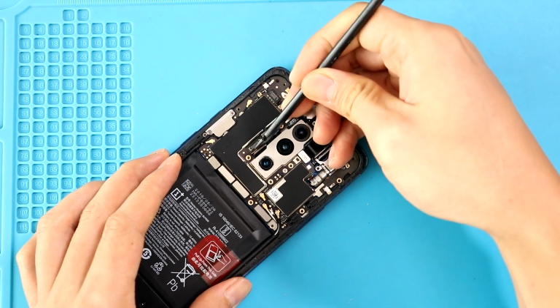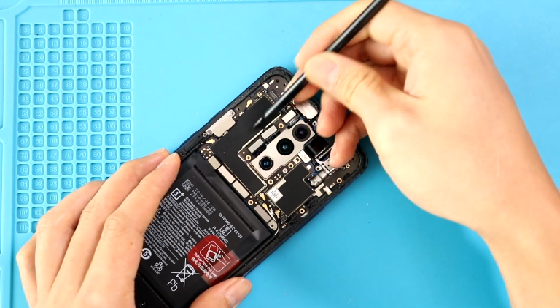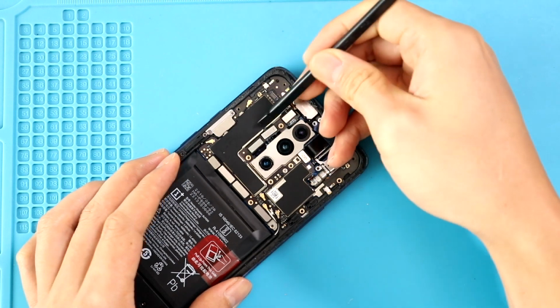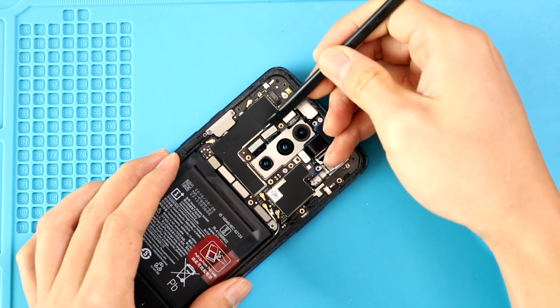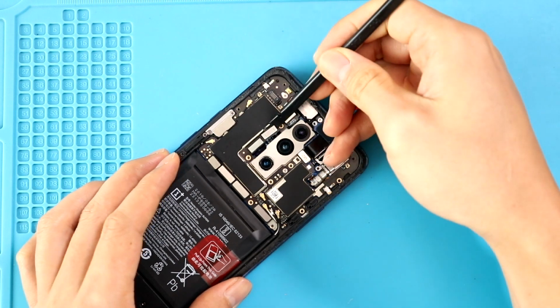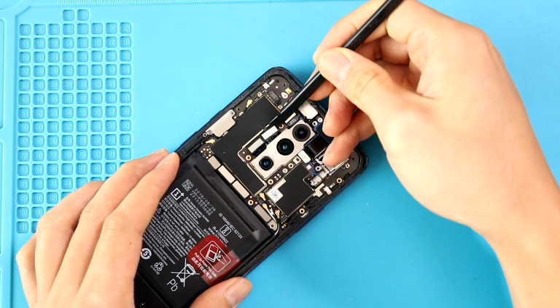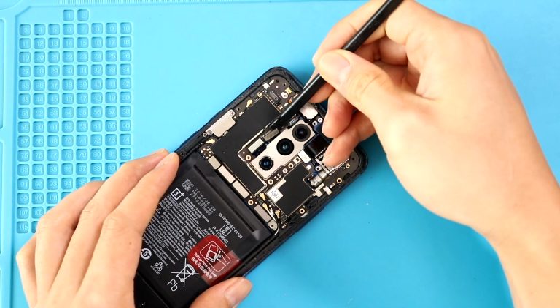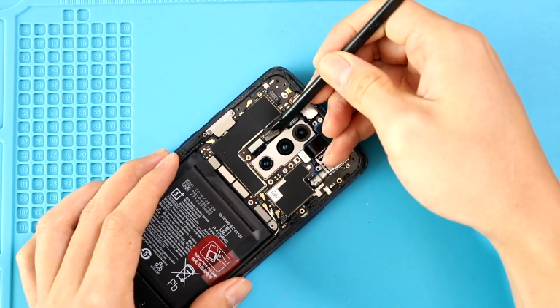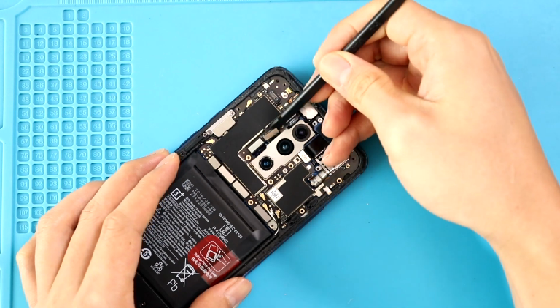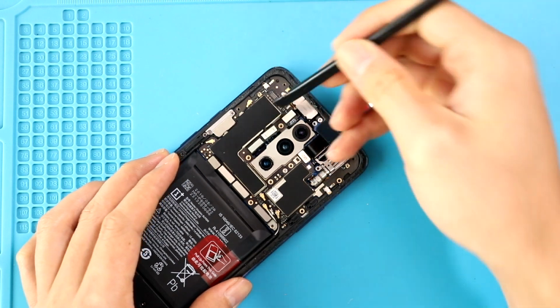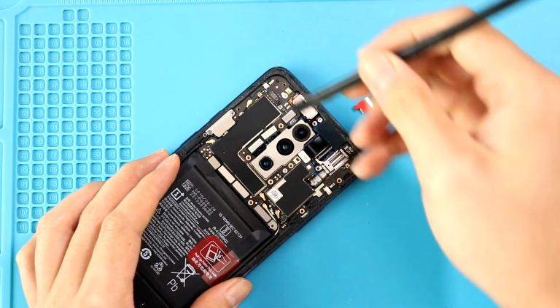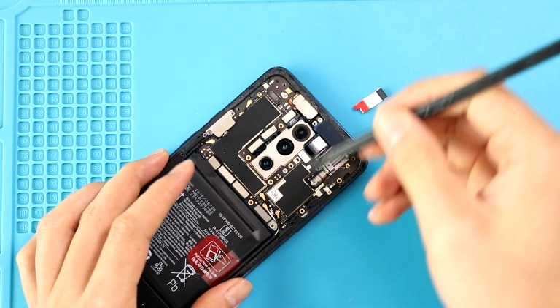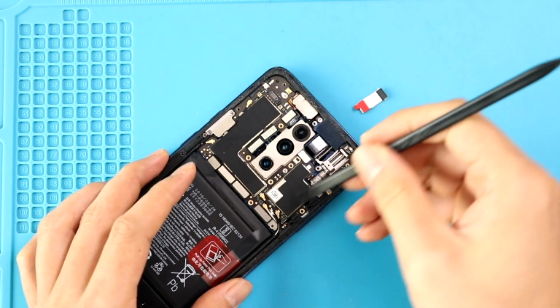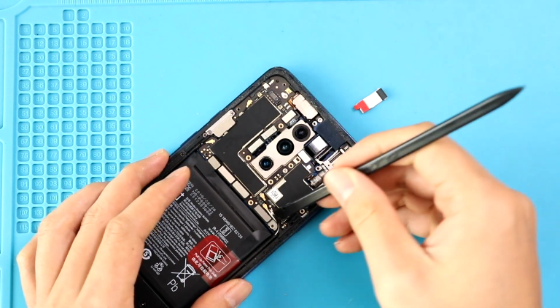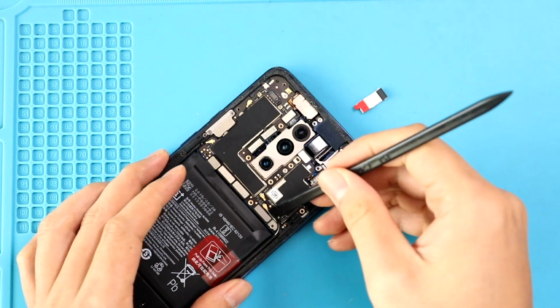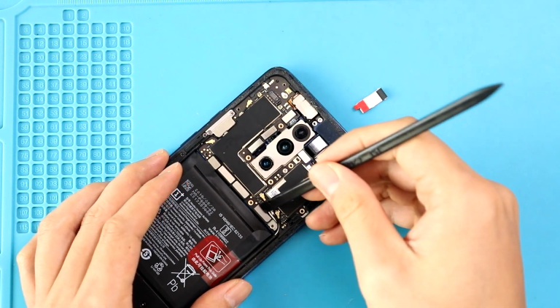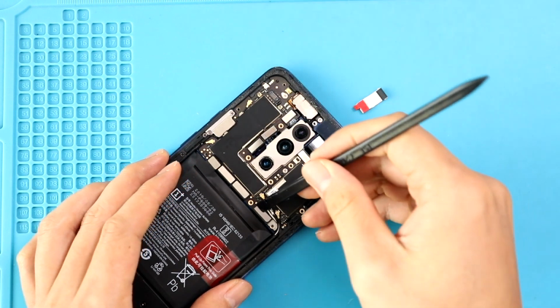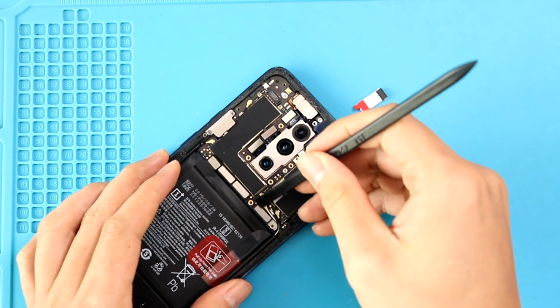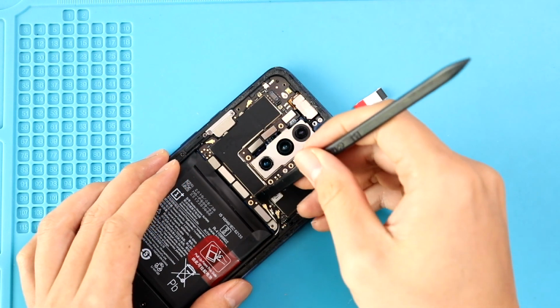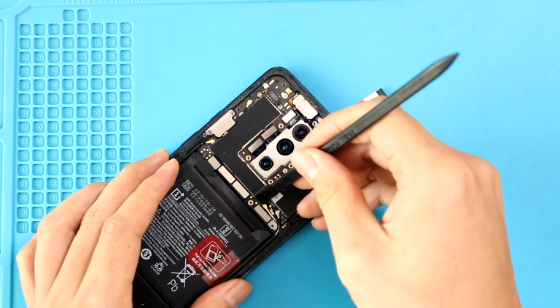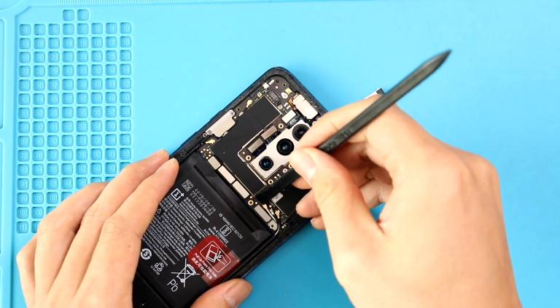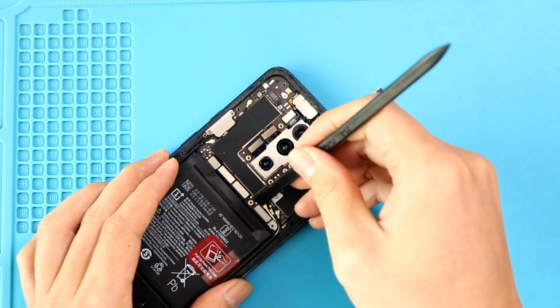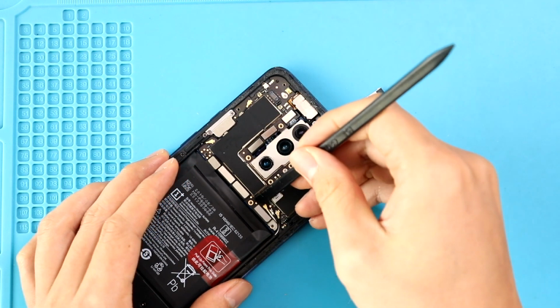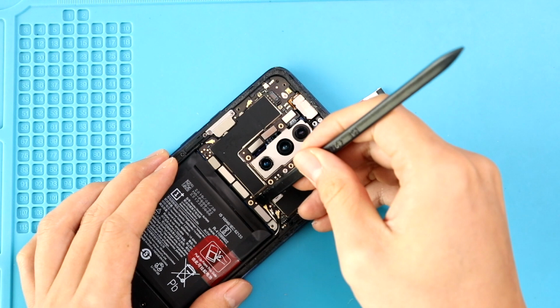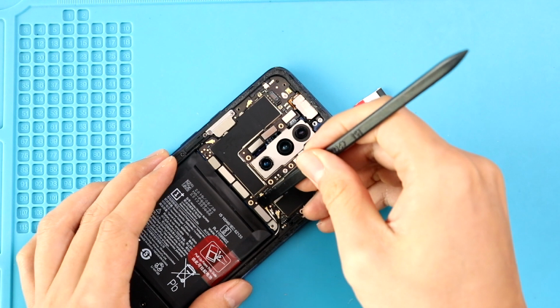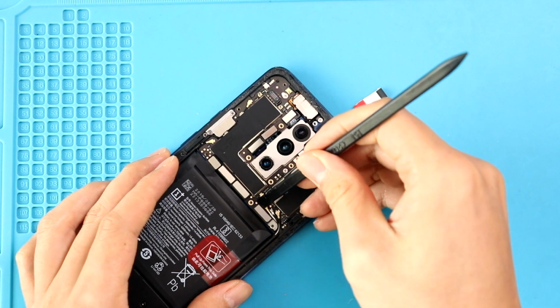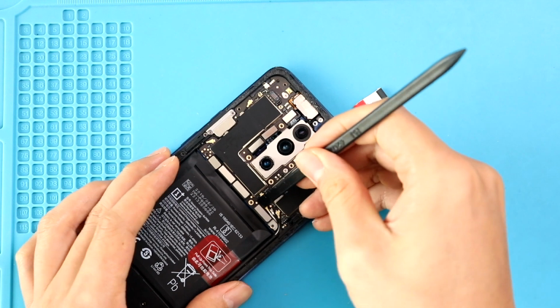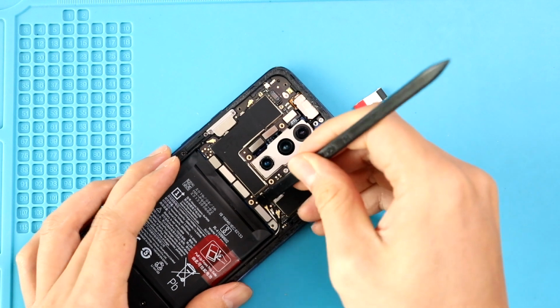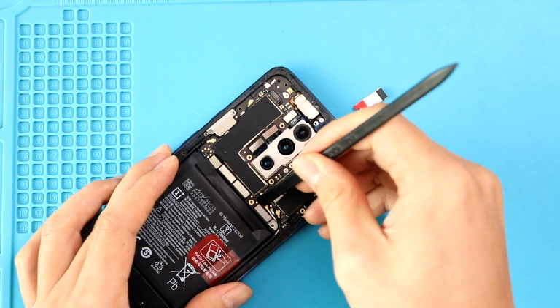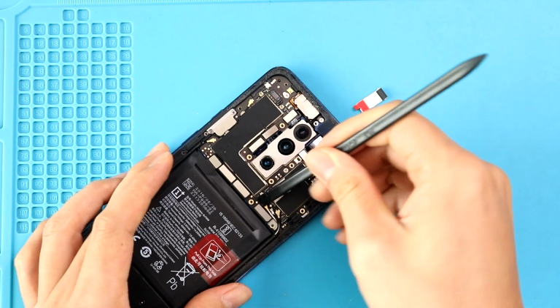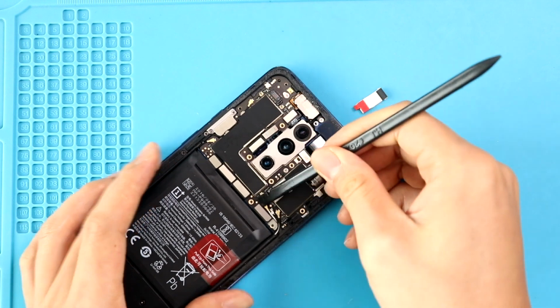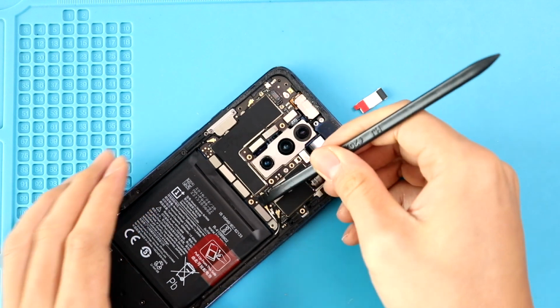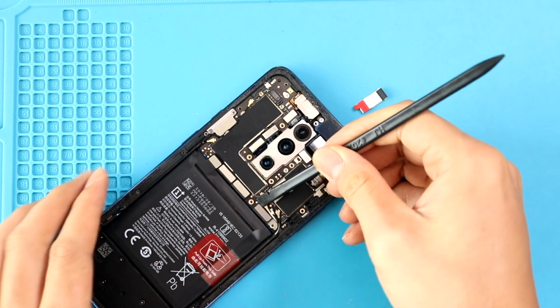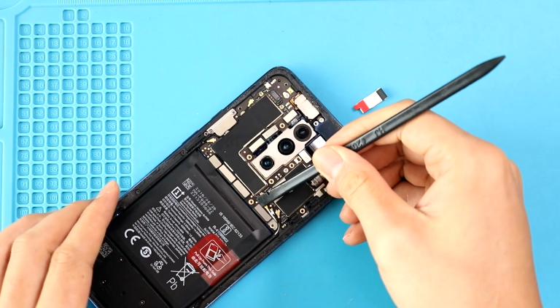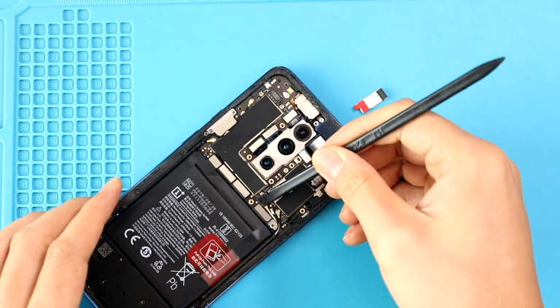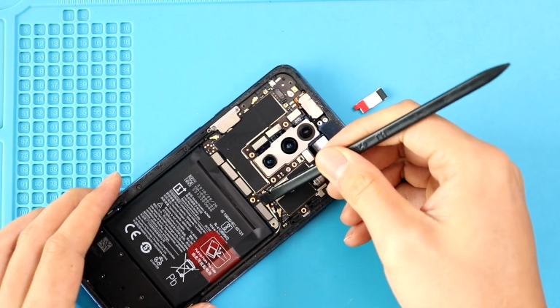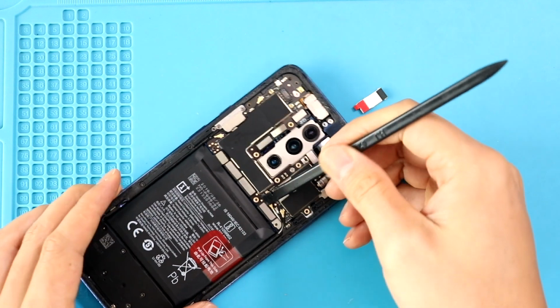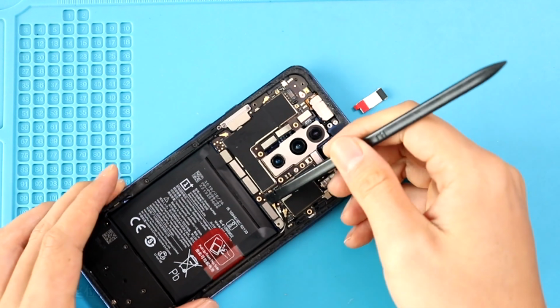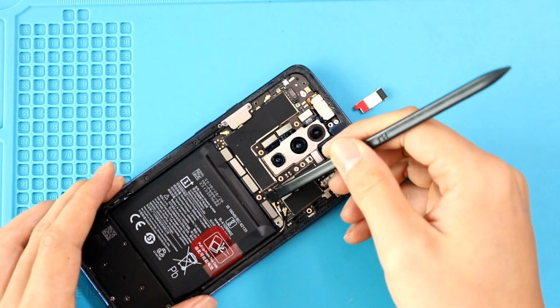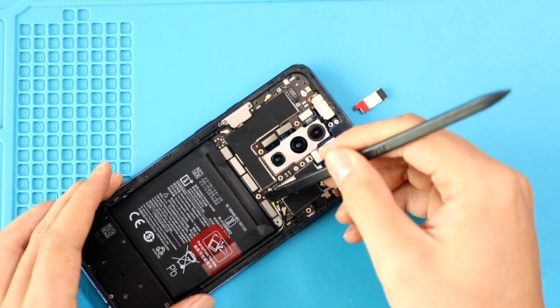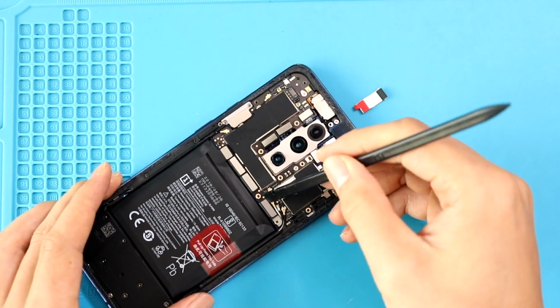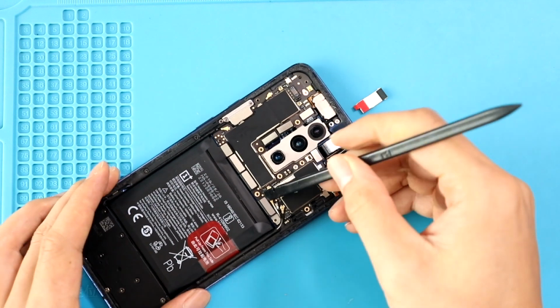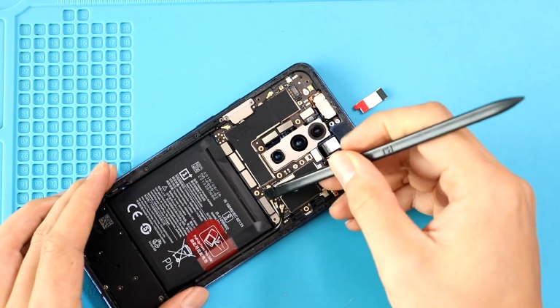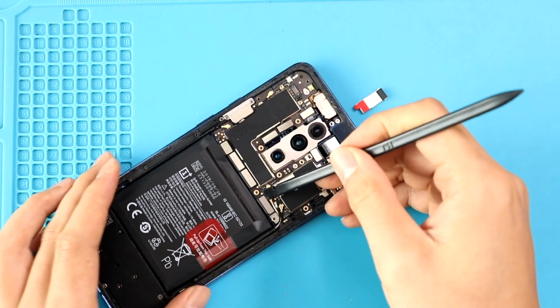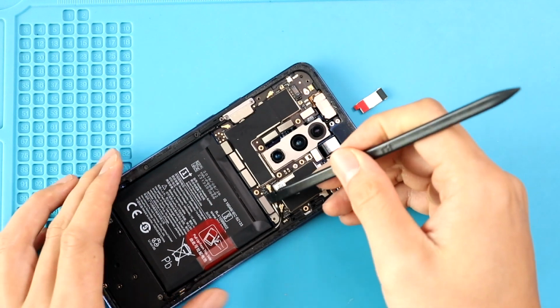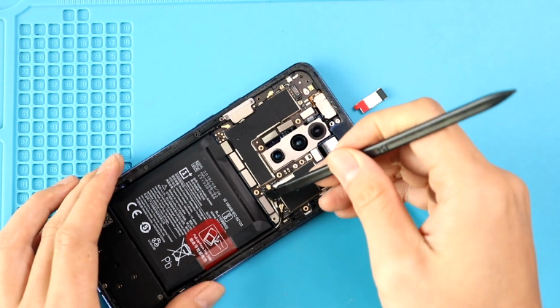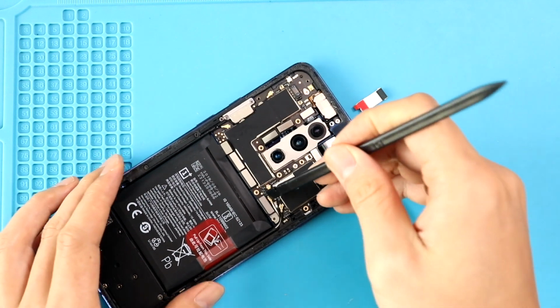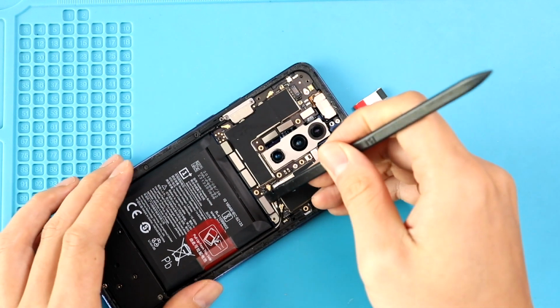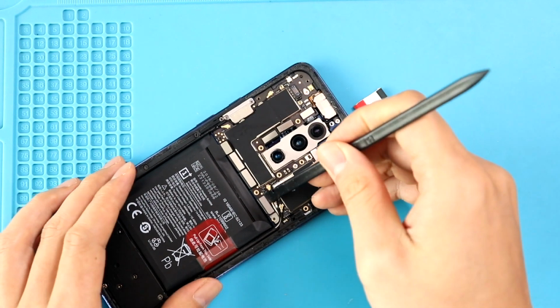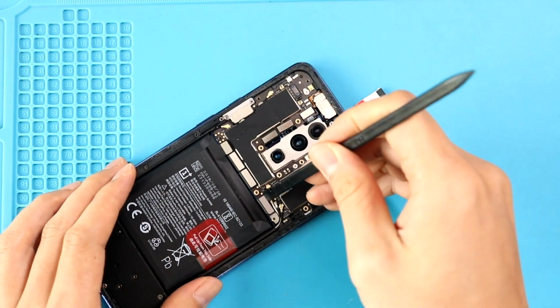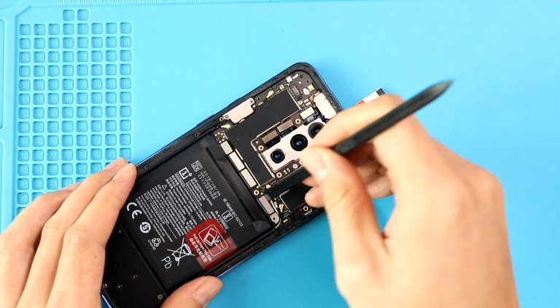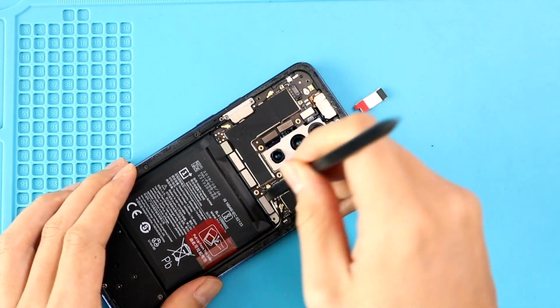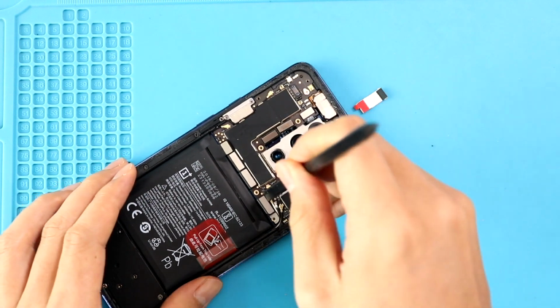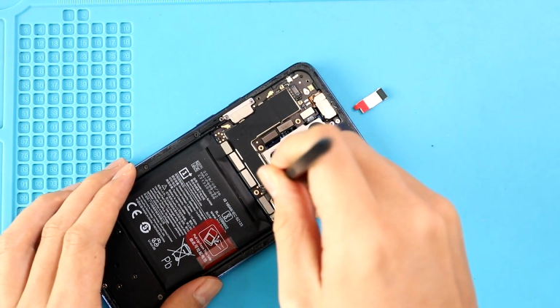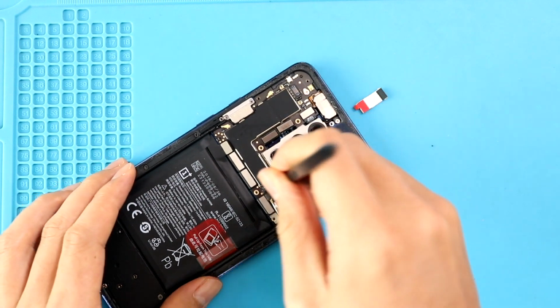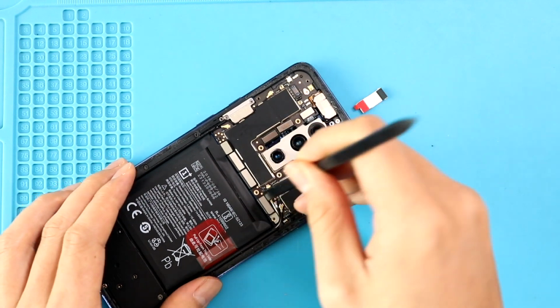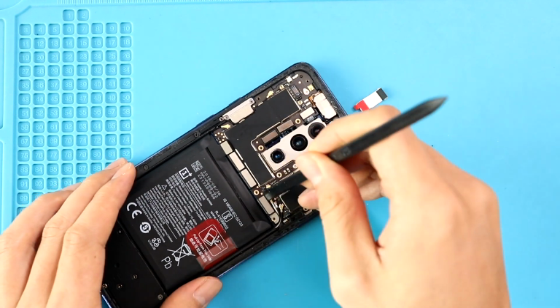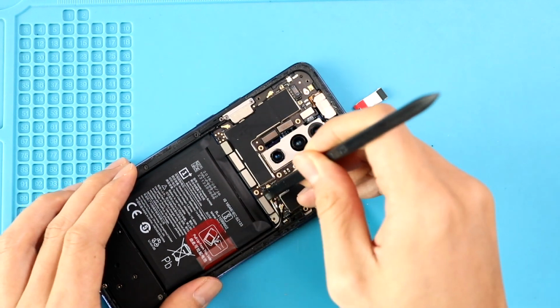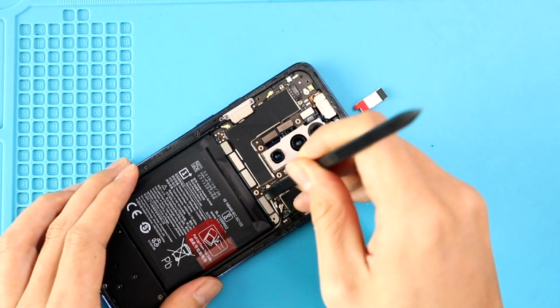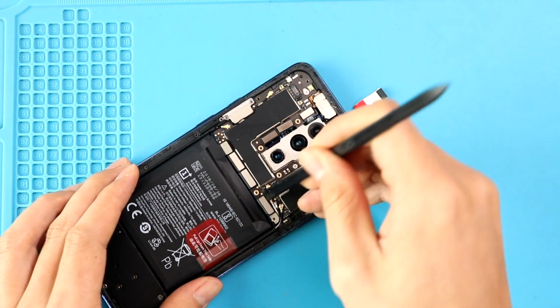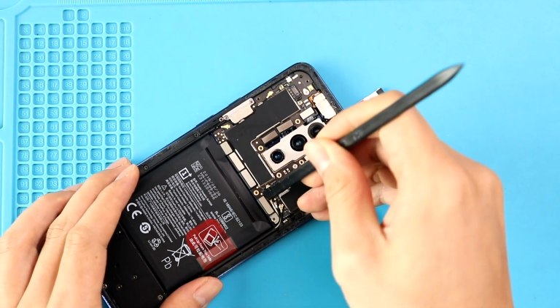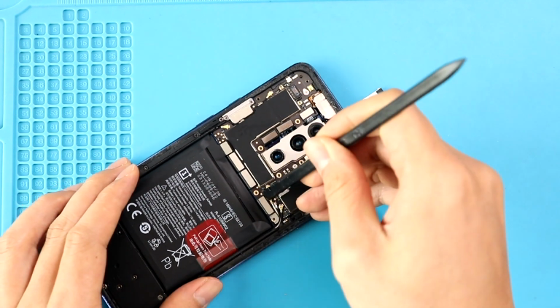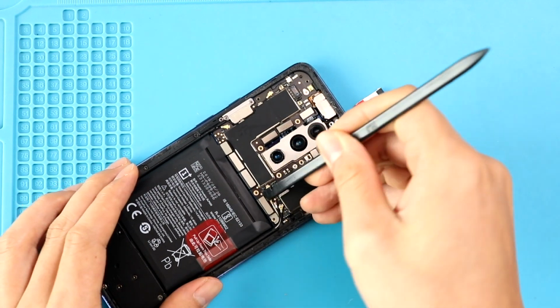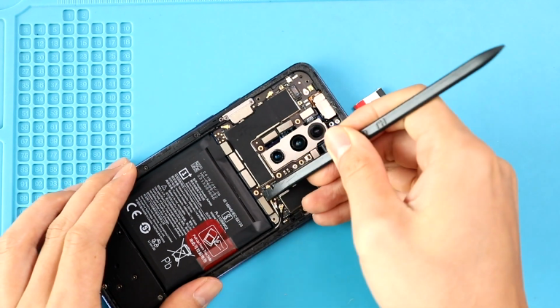Next, to take out the front camera, first take out the logic board. Release three connector plugs and disconnect five antenna heads and two screws from the body.